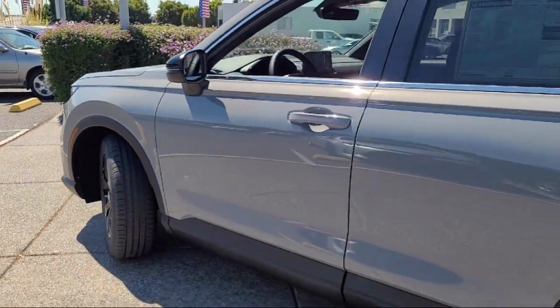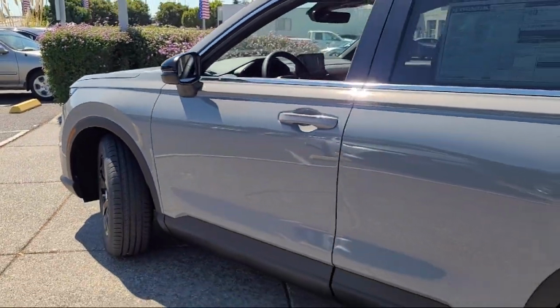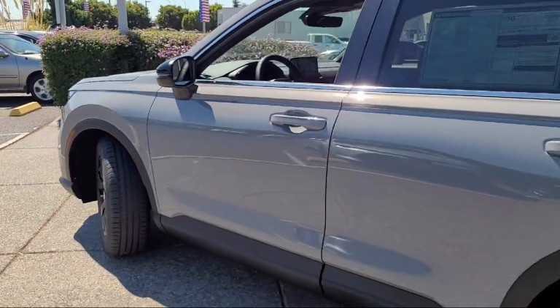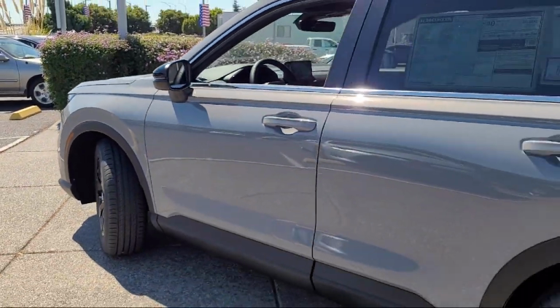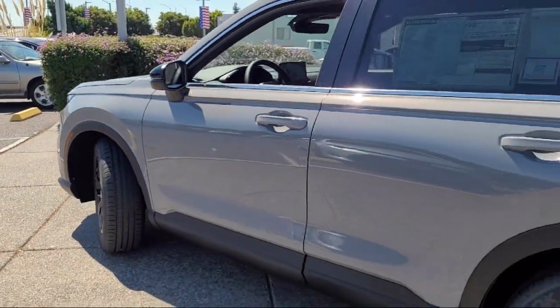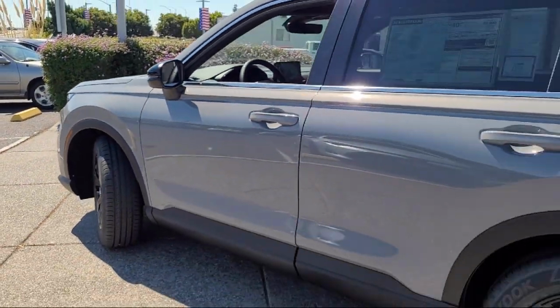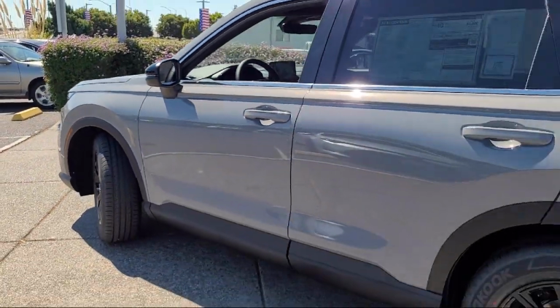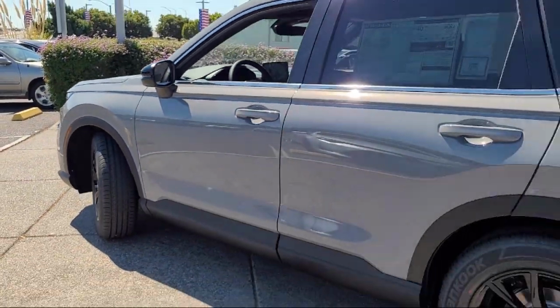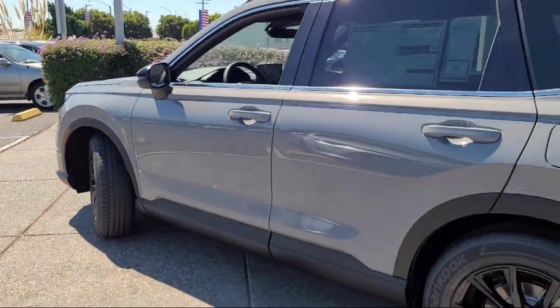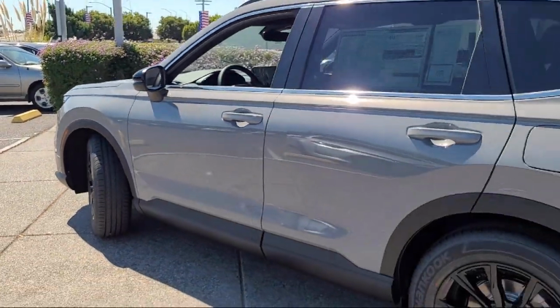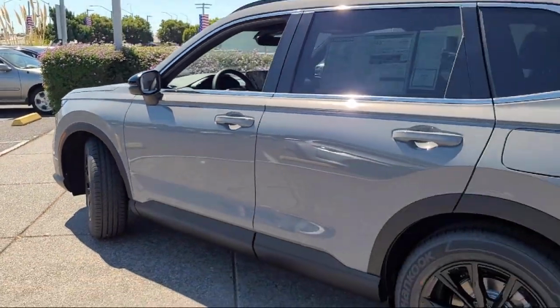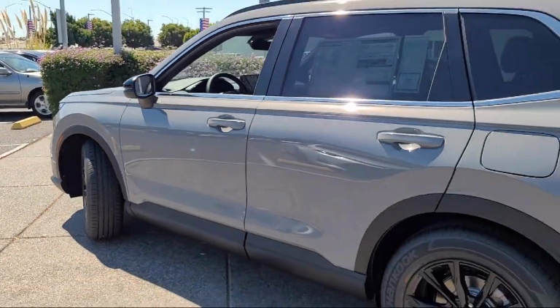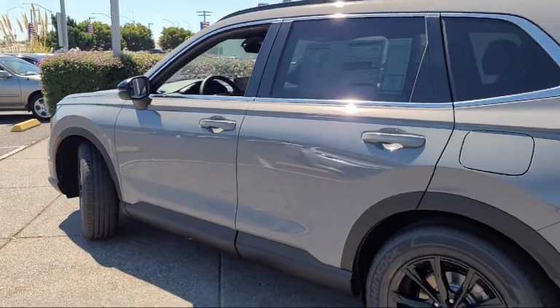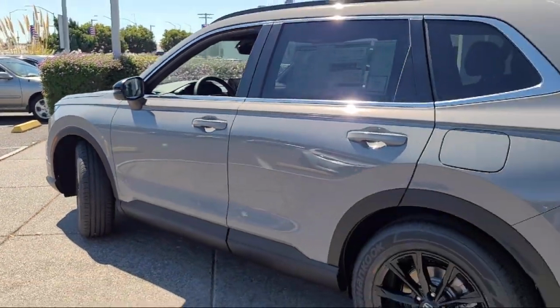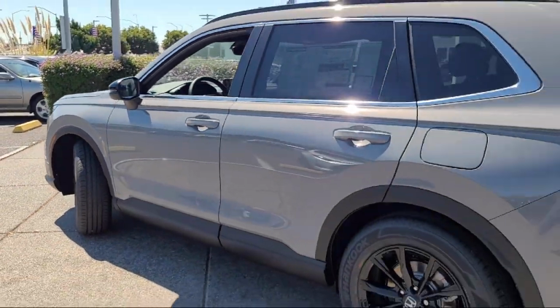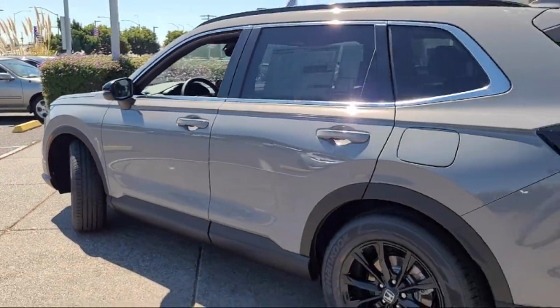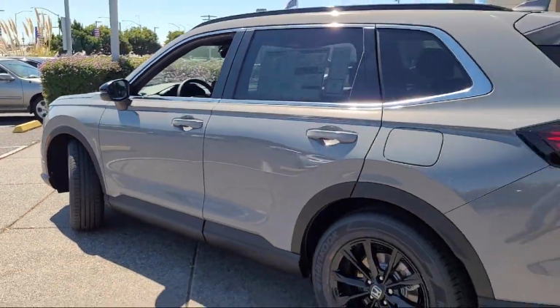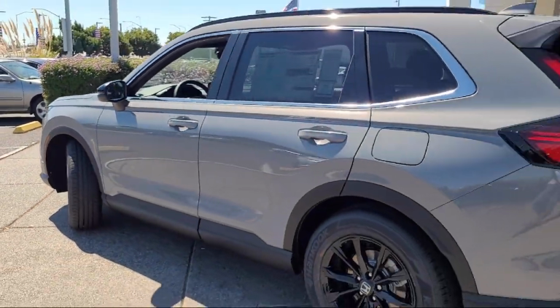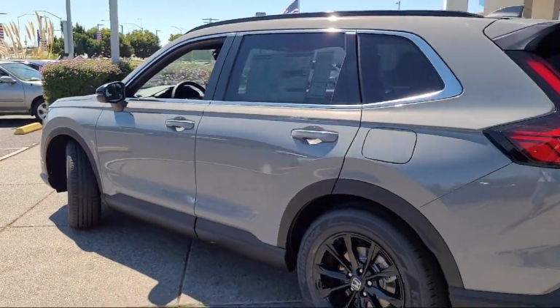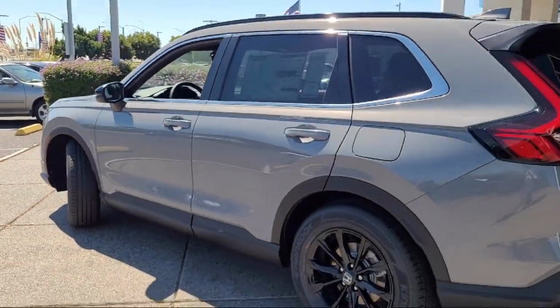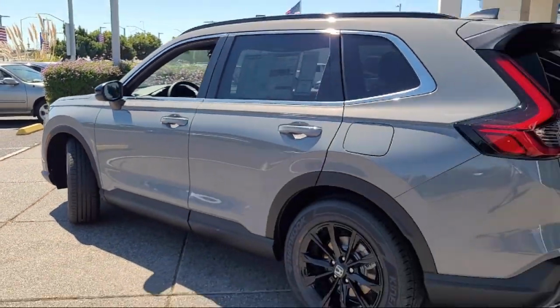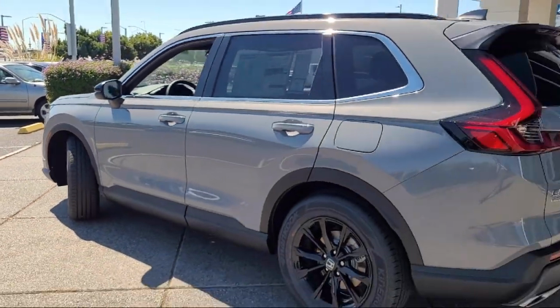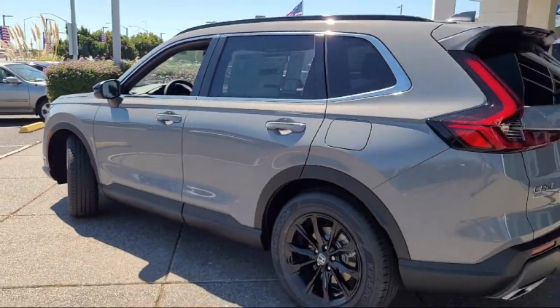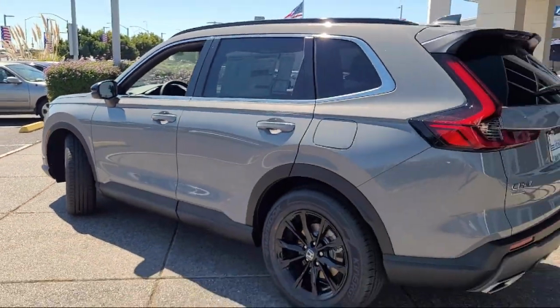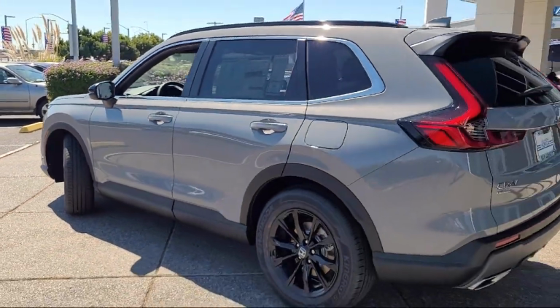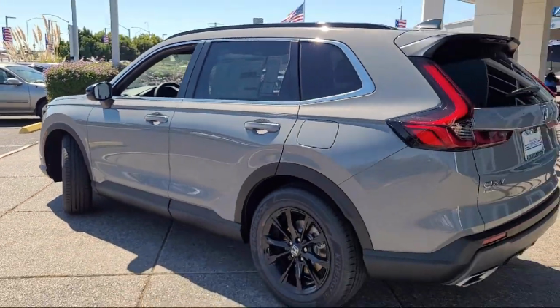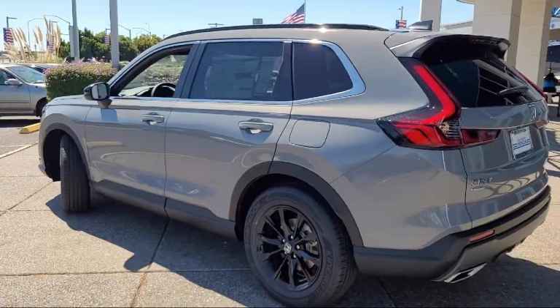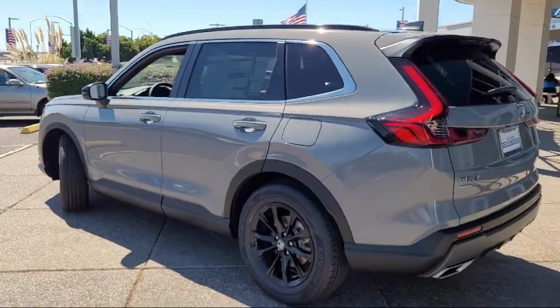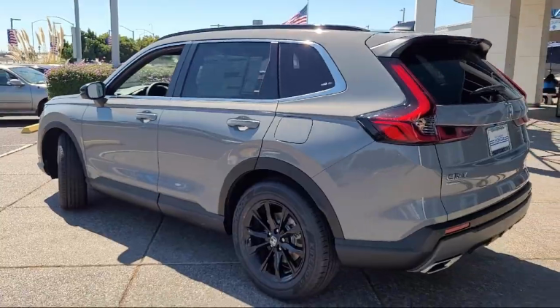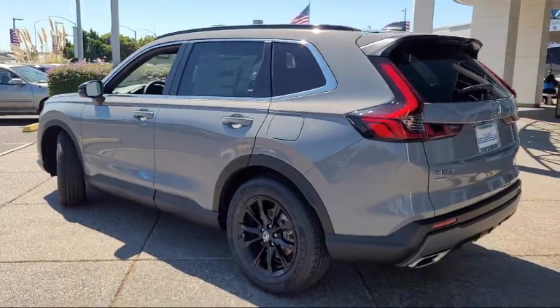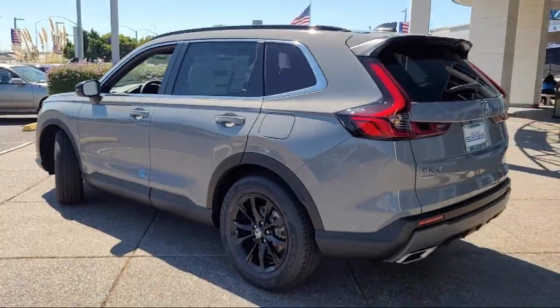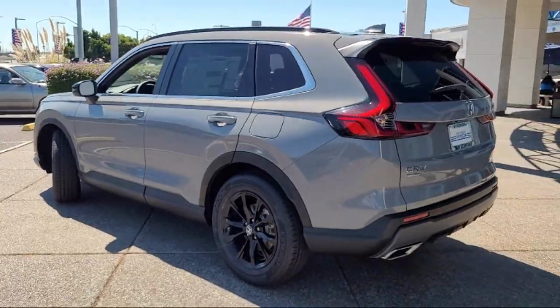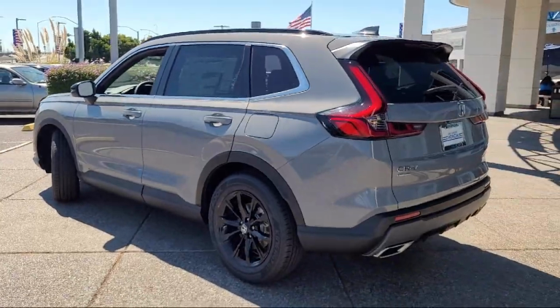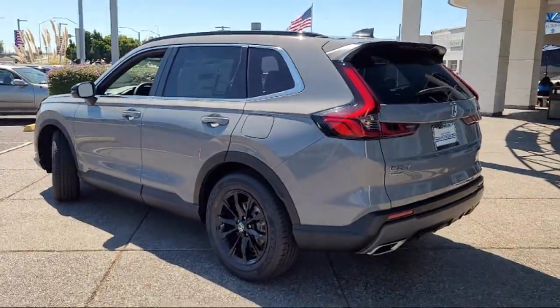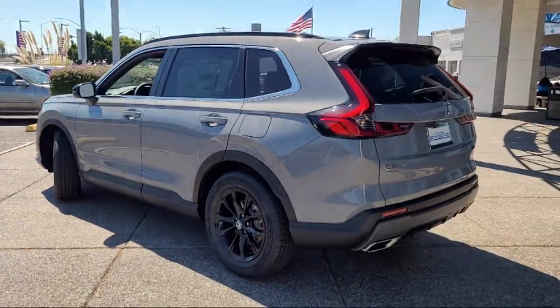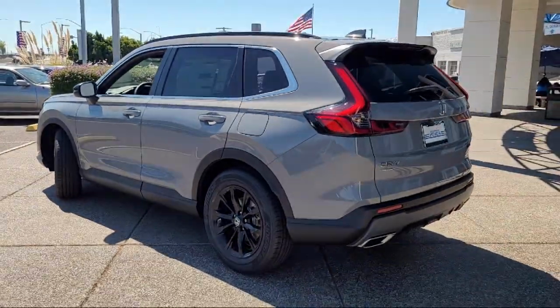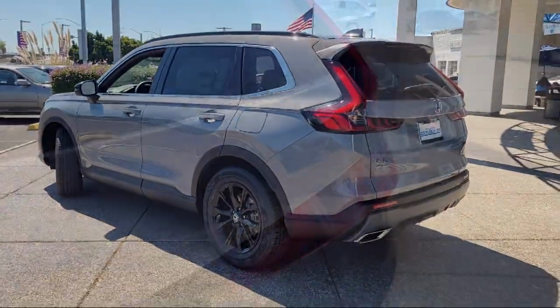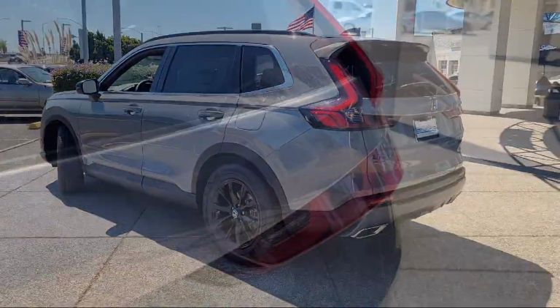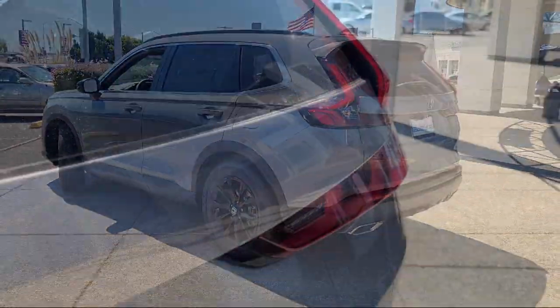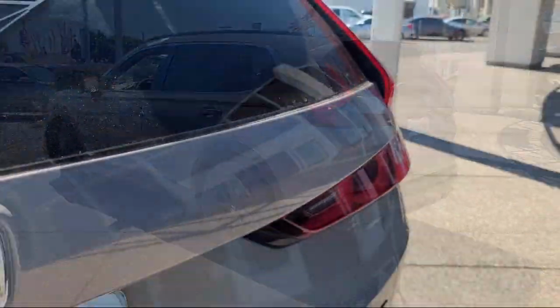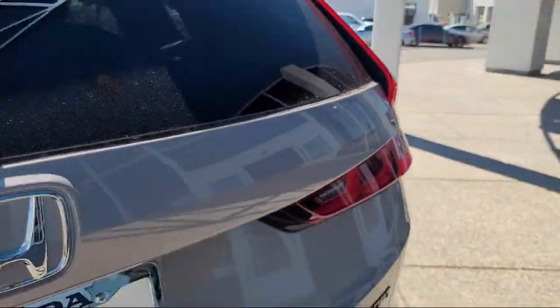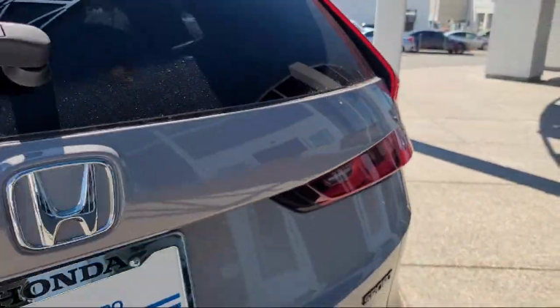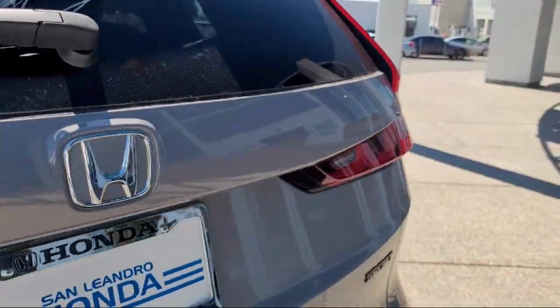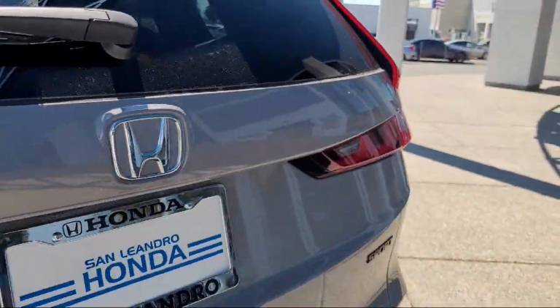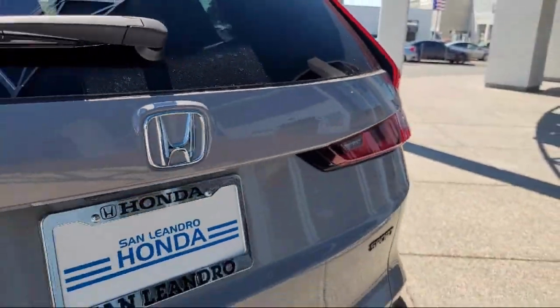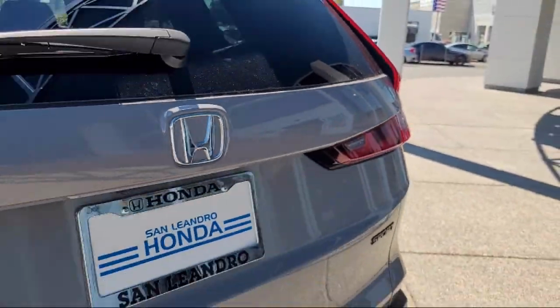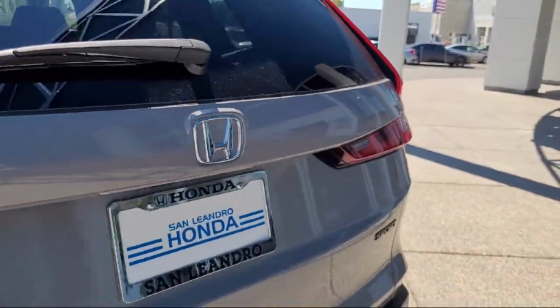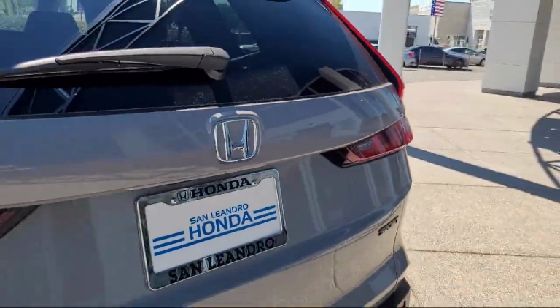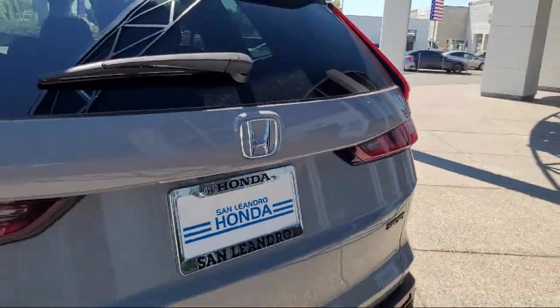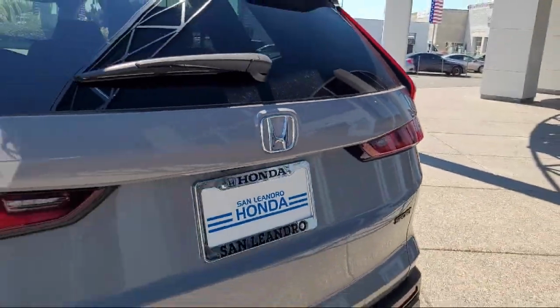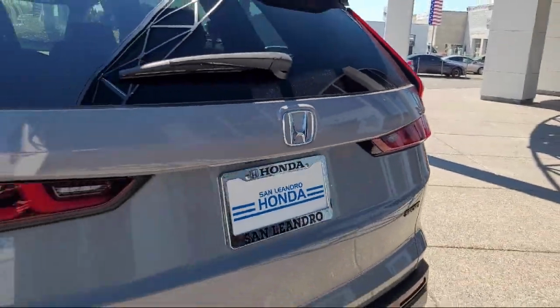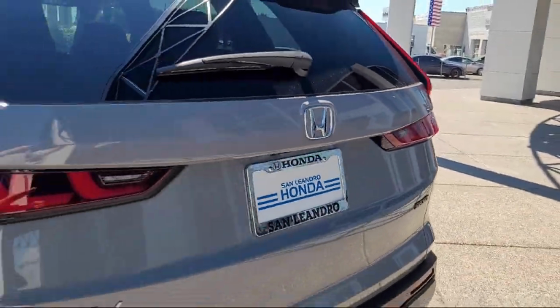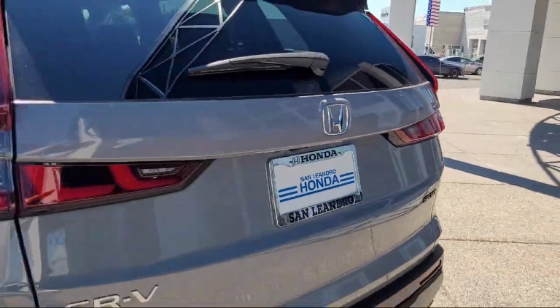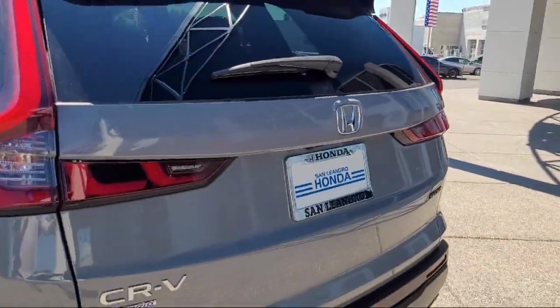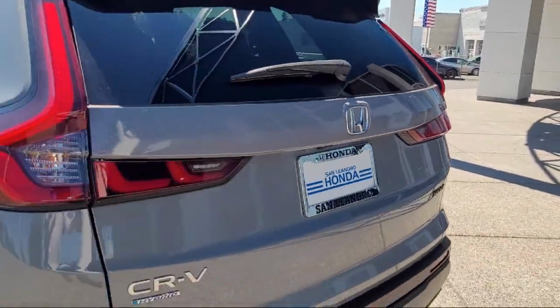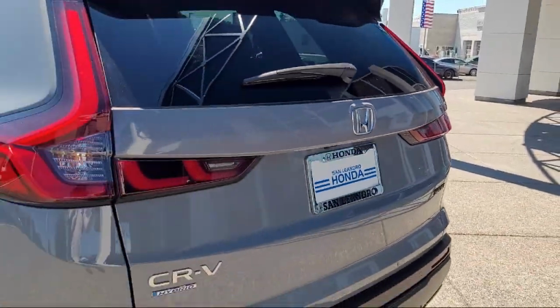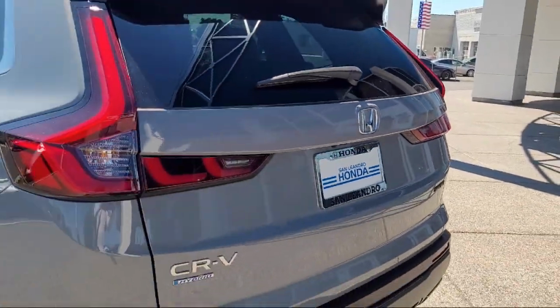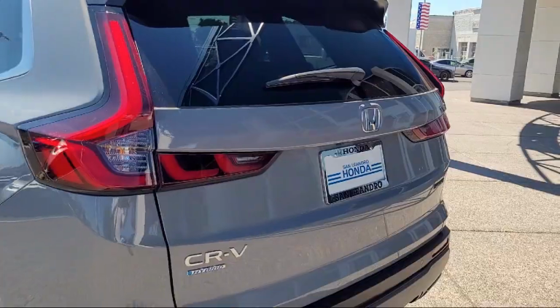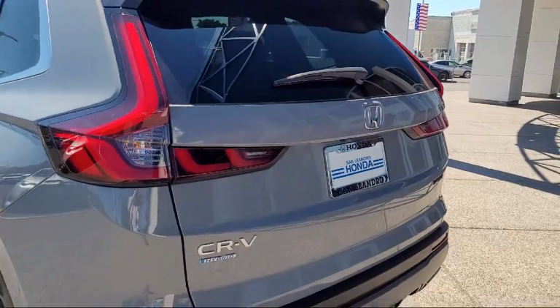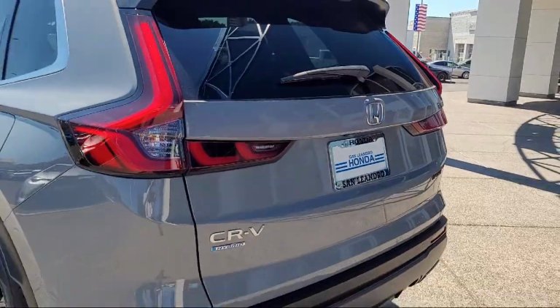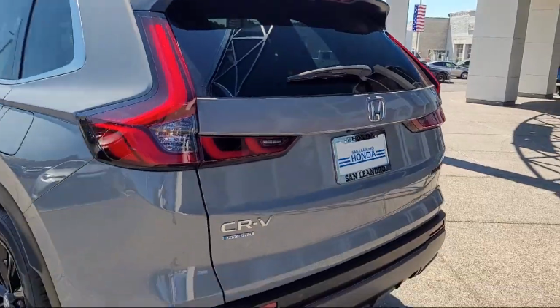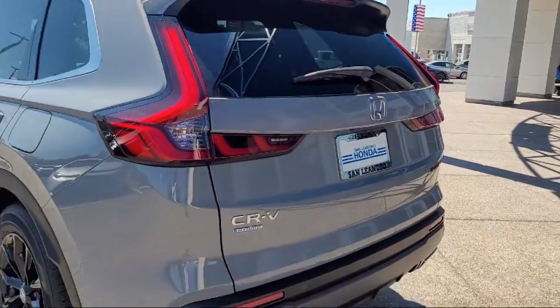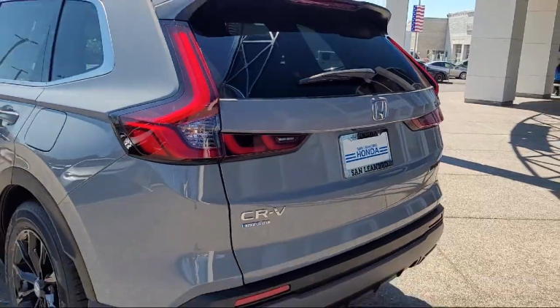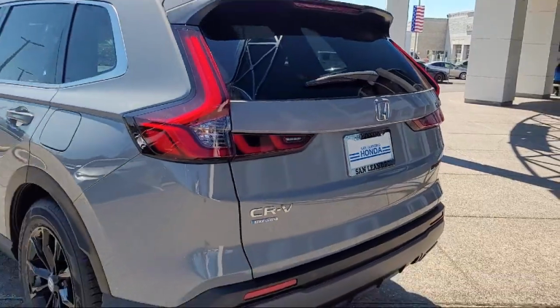Leather seating, auxiliary audio input, cruise control steering assist, and LED headlights.